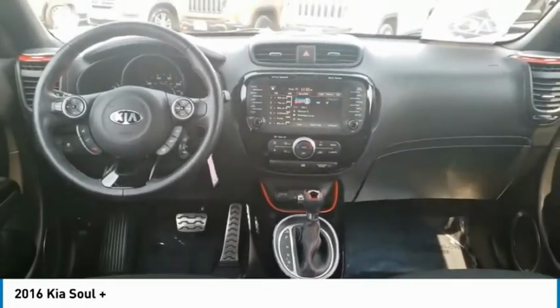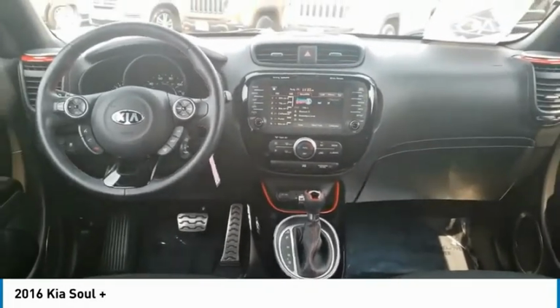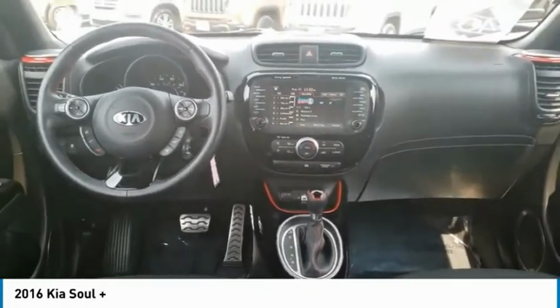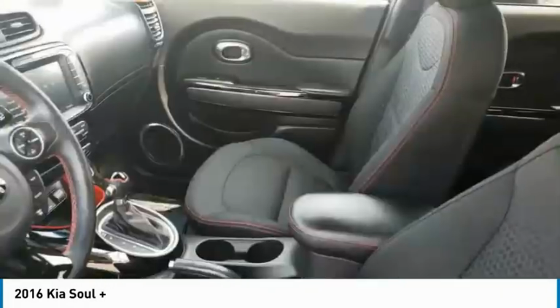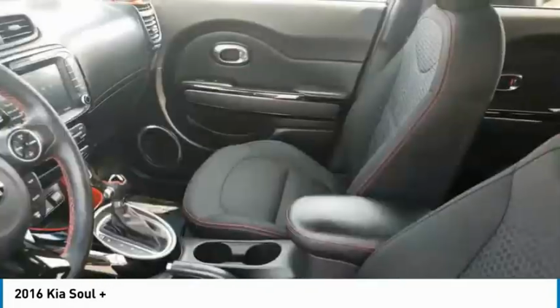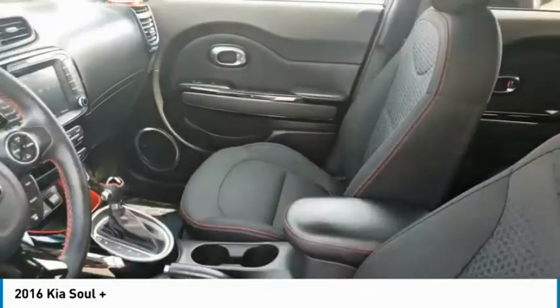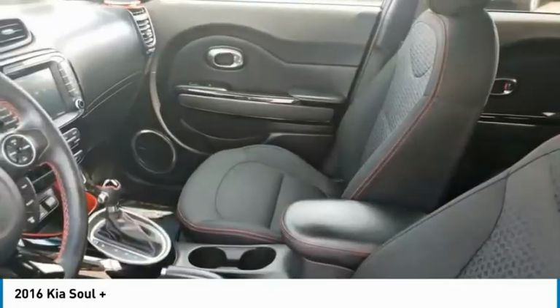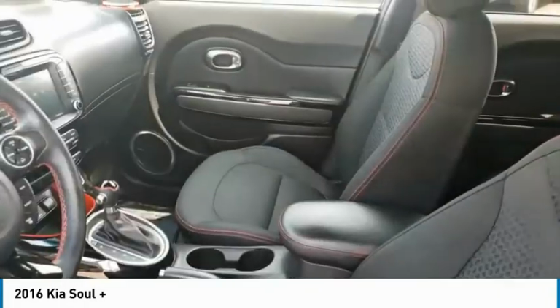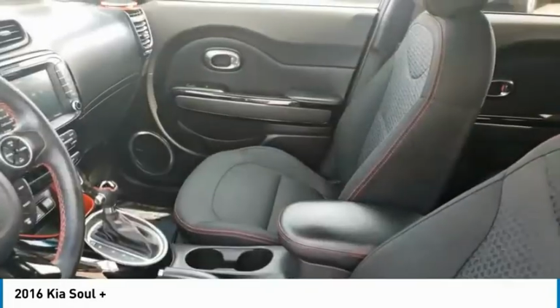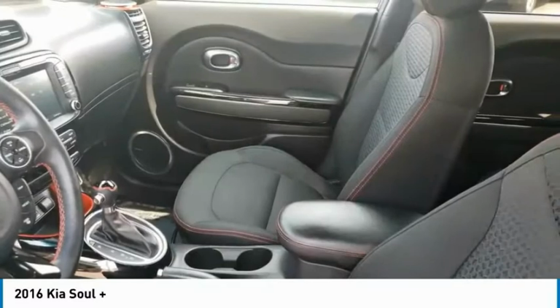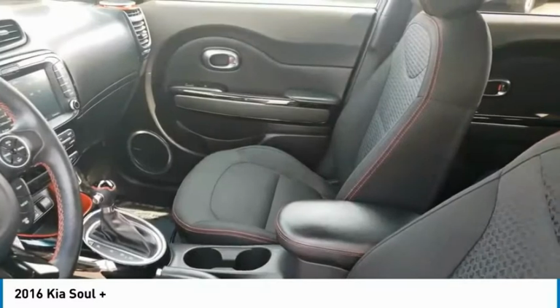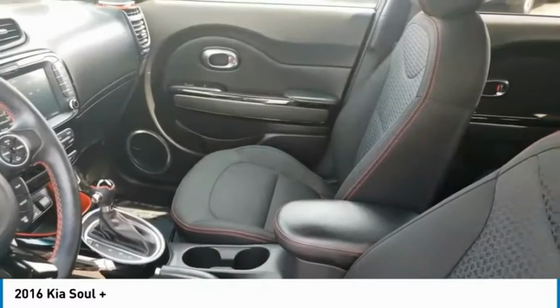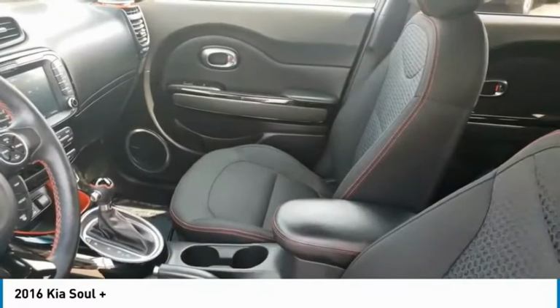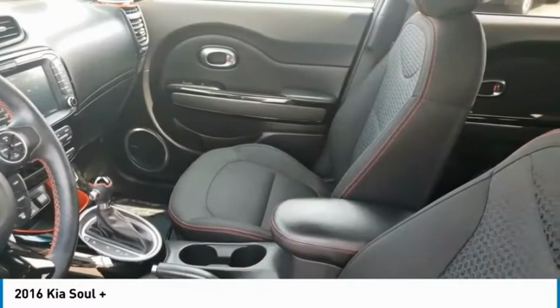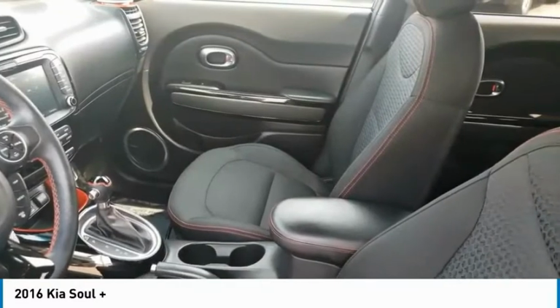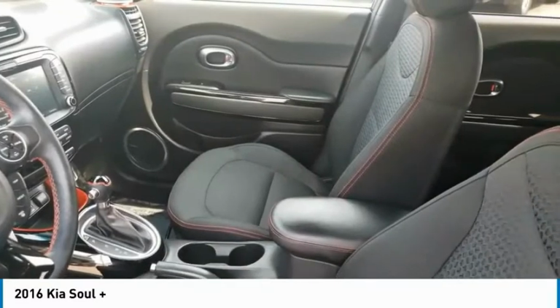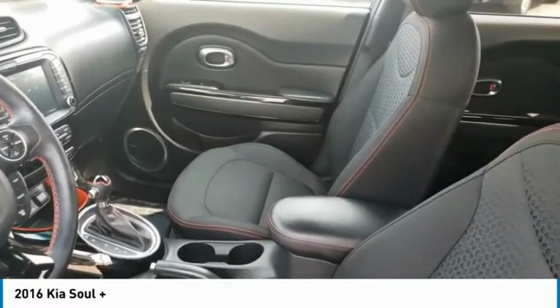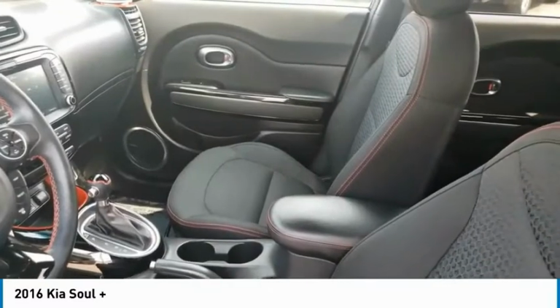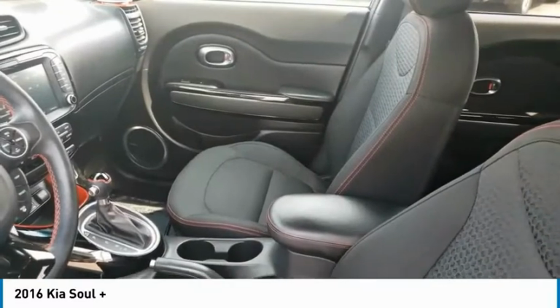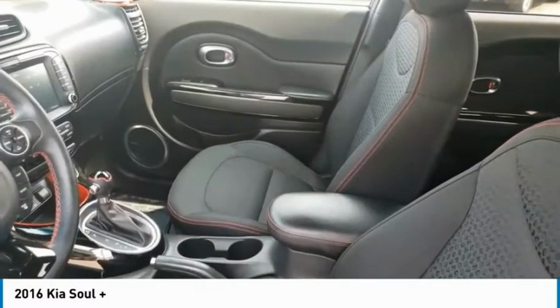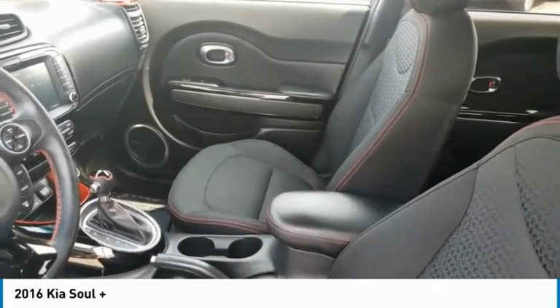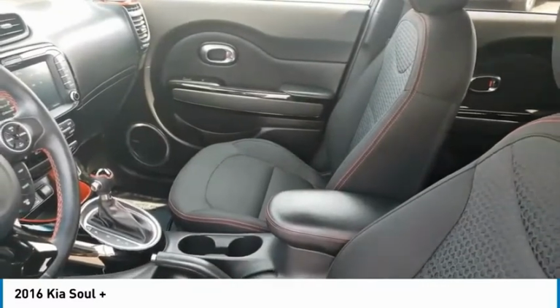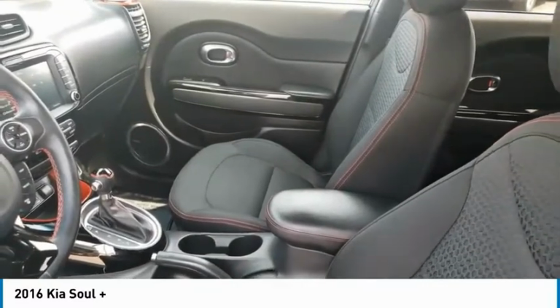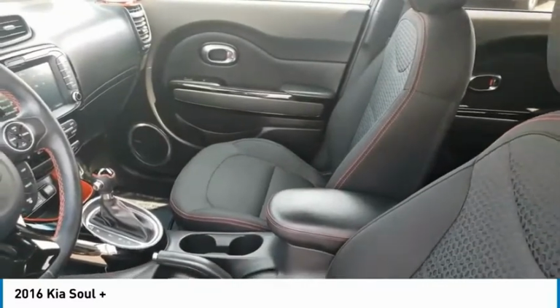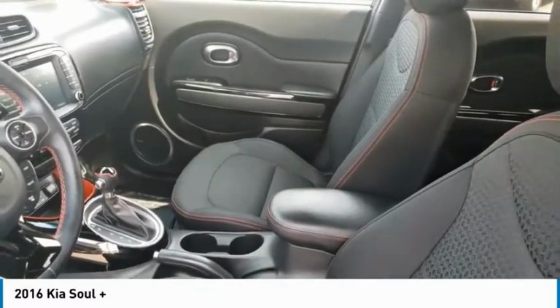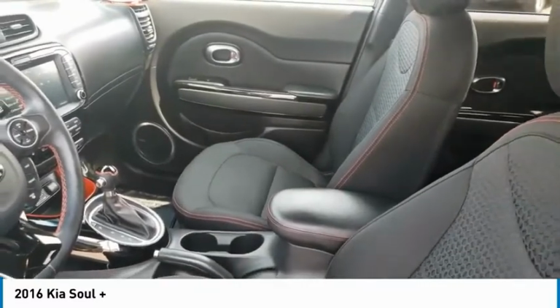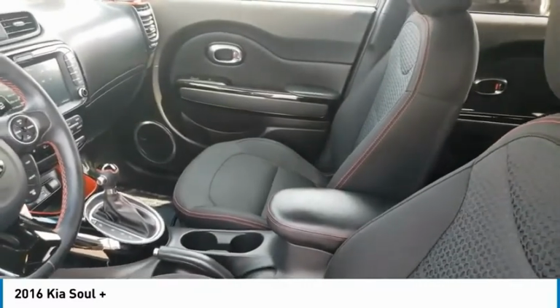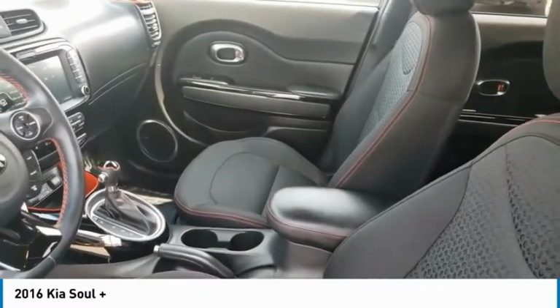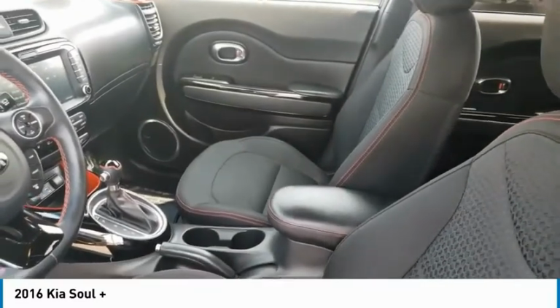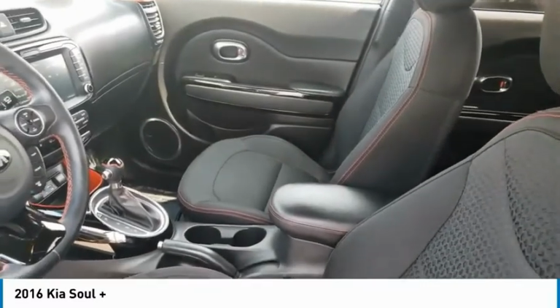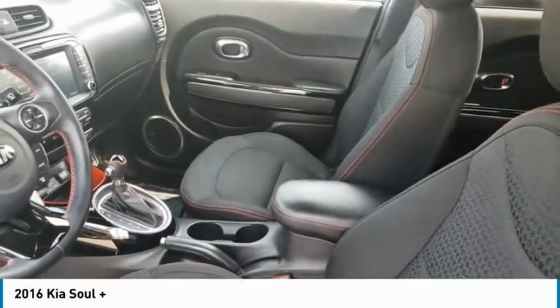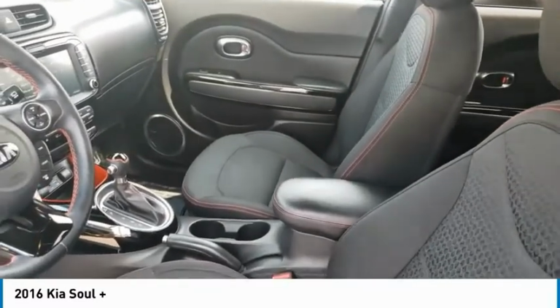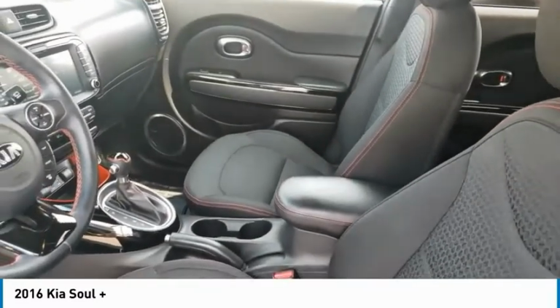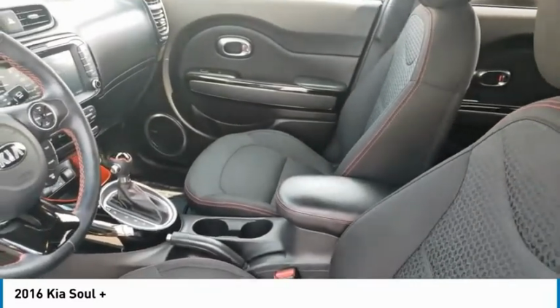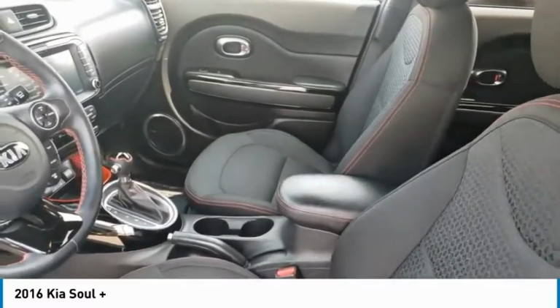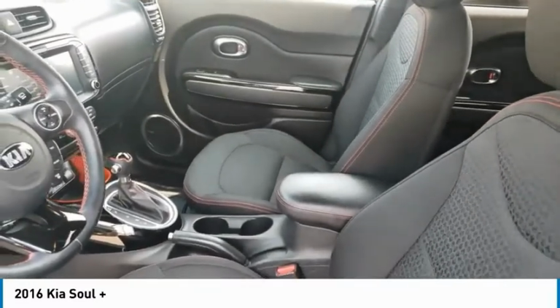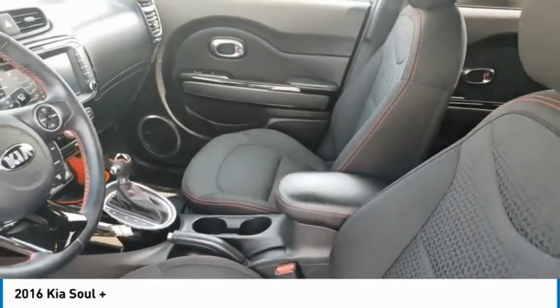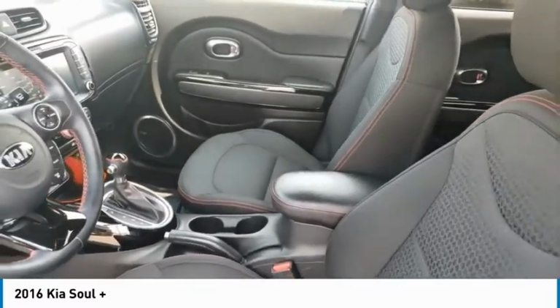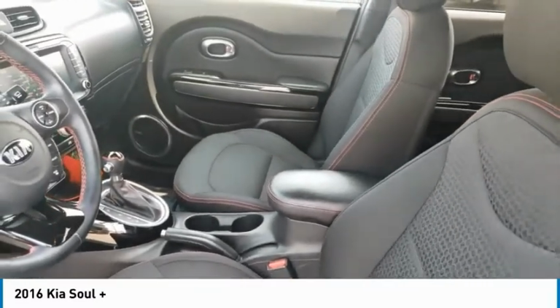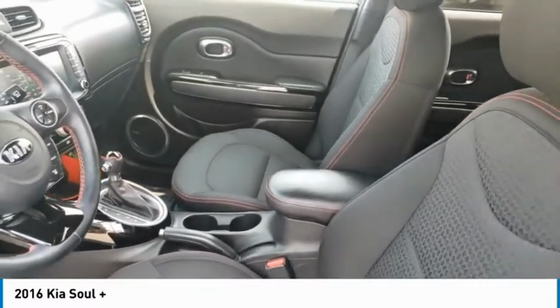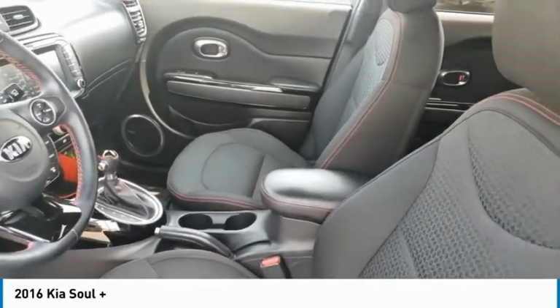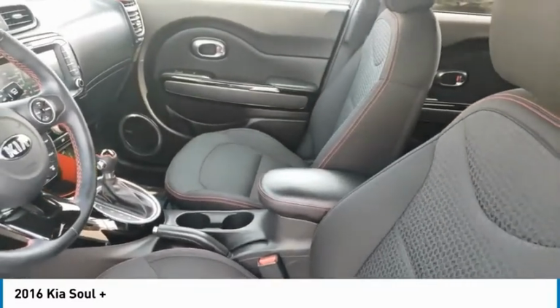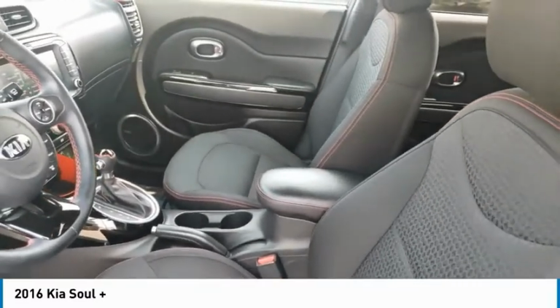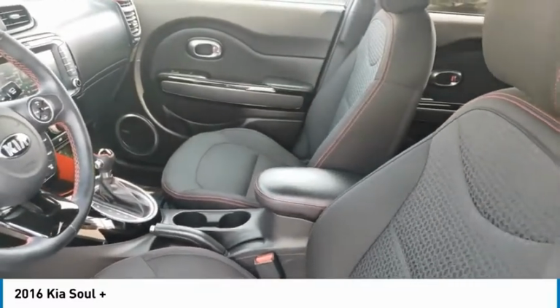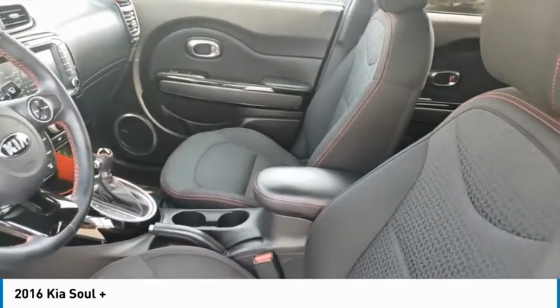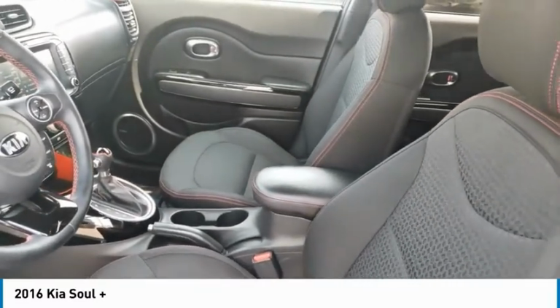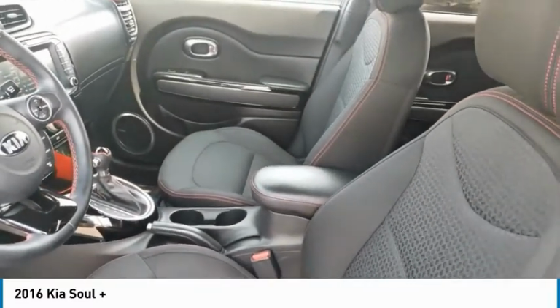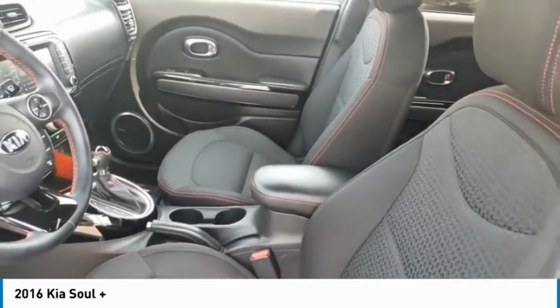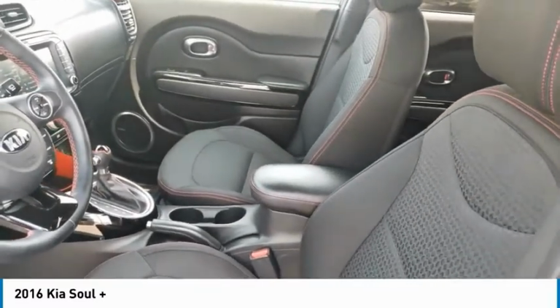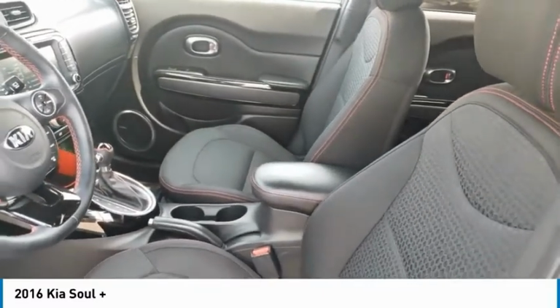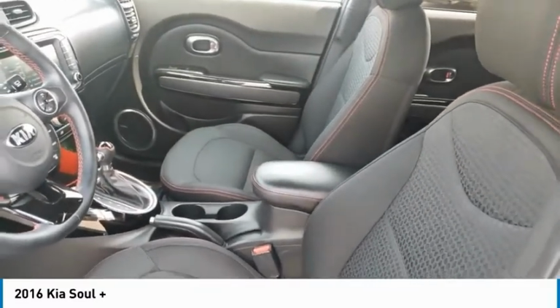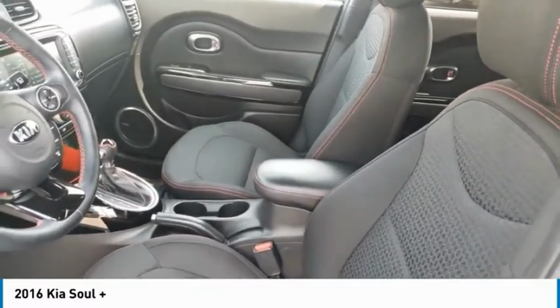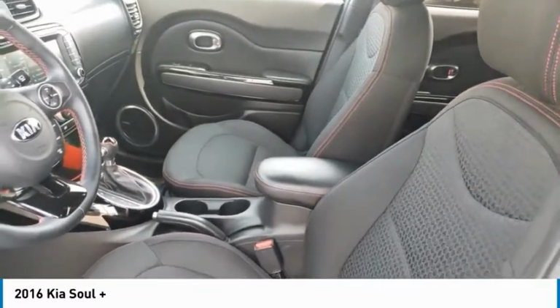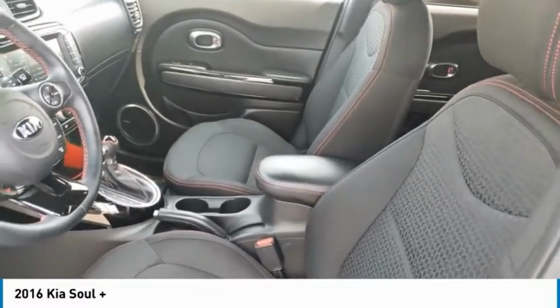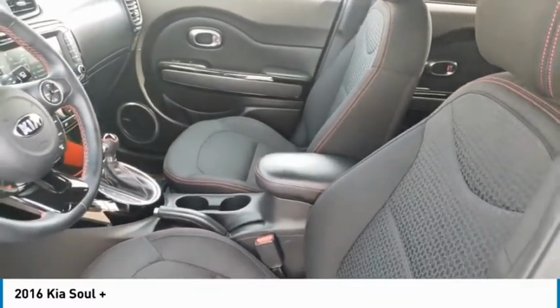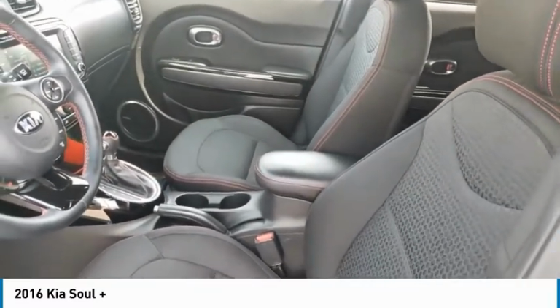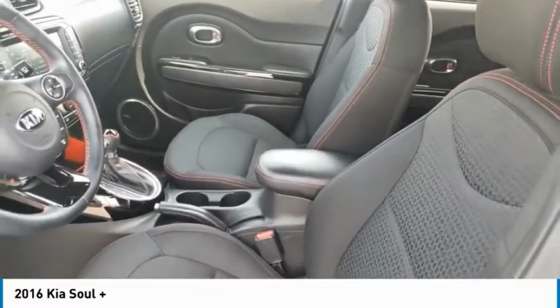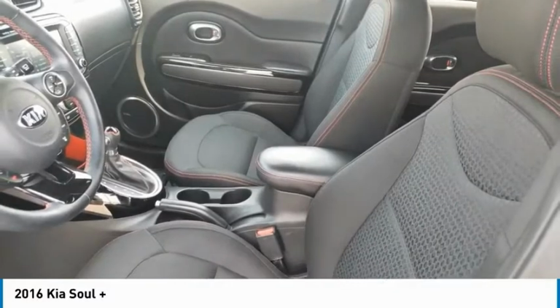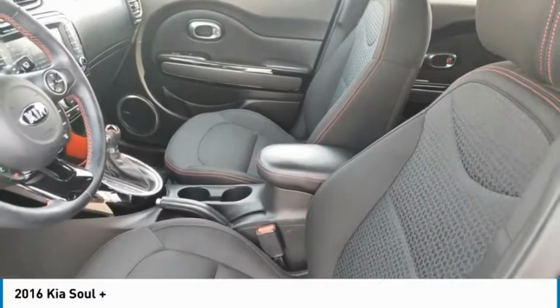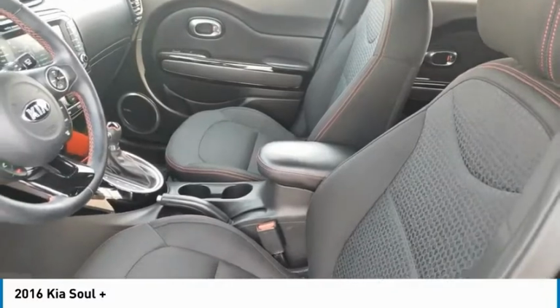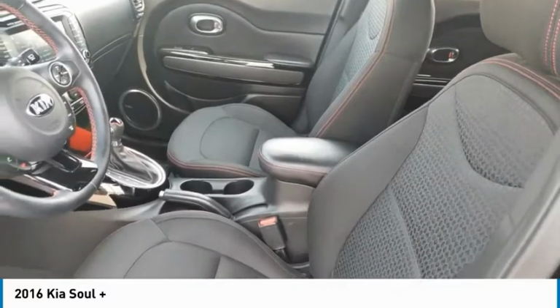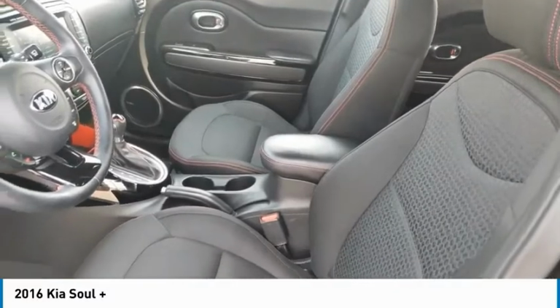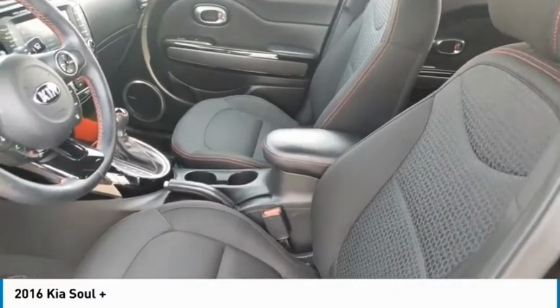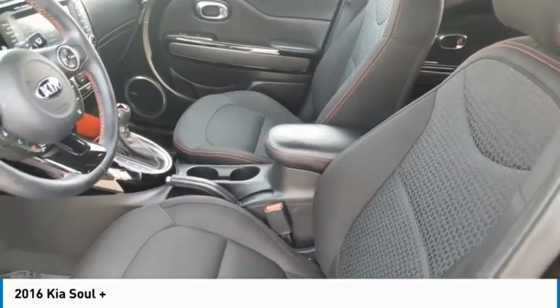Traction control, stability control, four-wheel disc brakes, driver illuminated vanity mirror, and privacy glass.